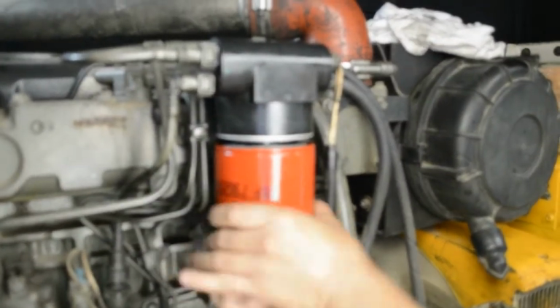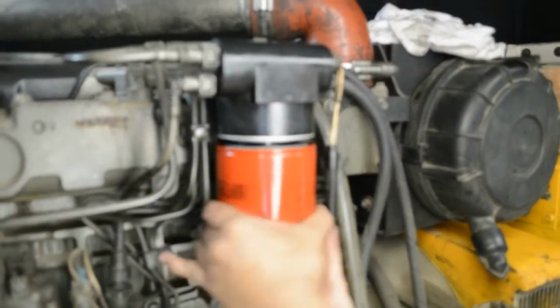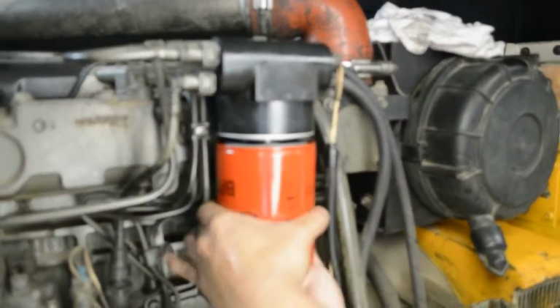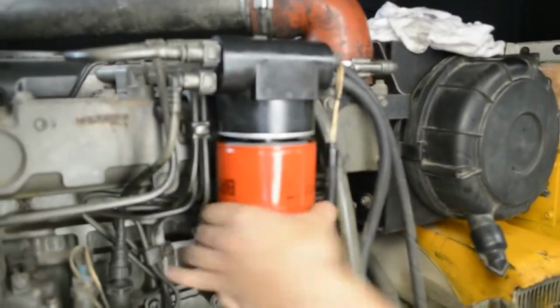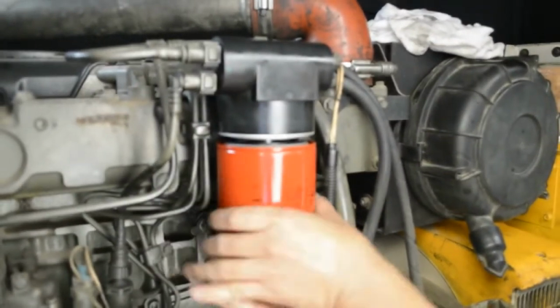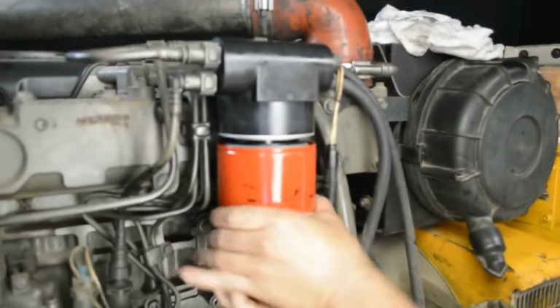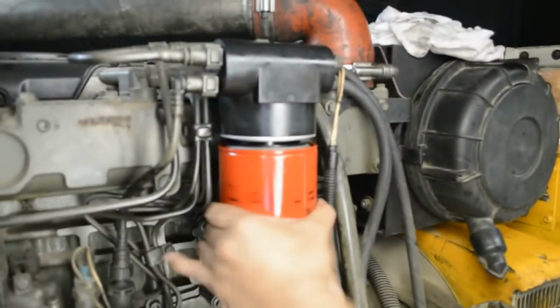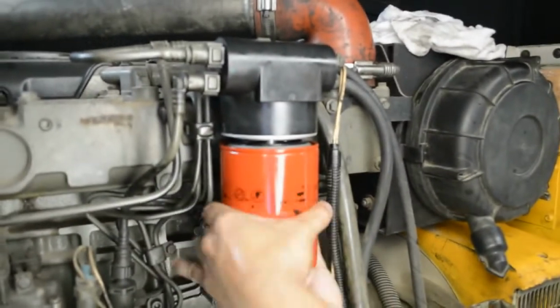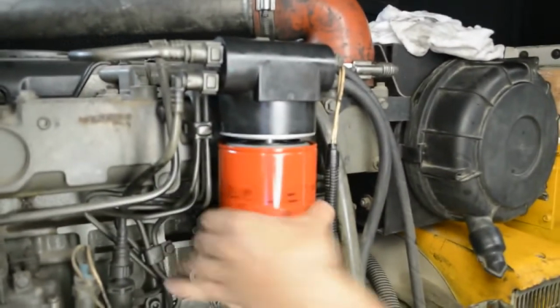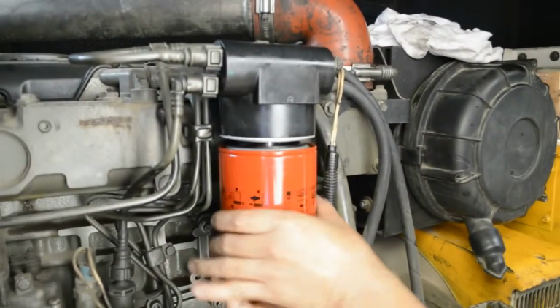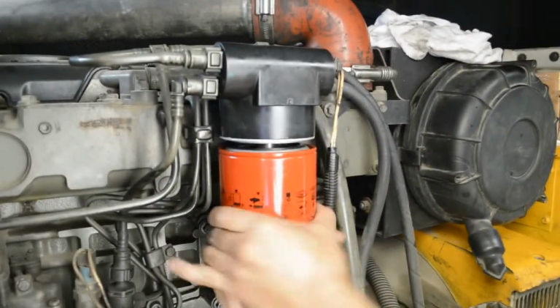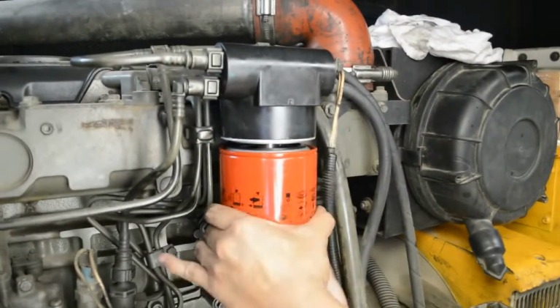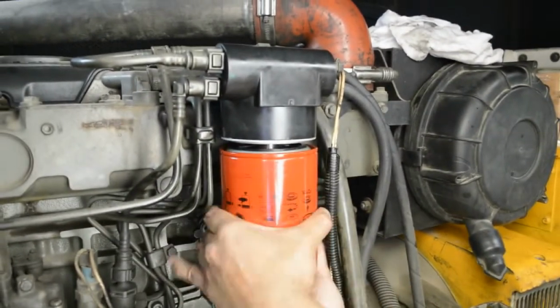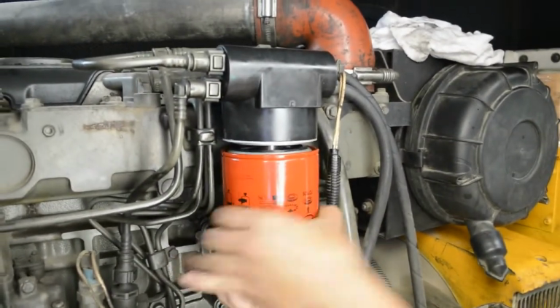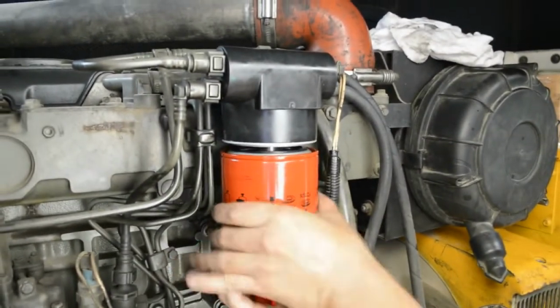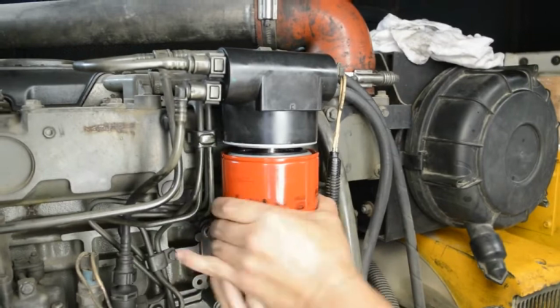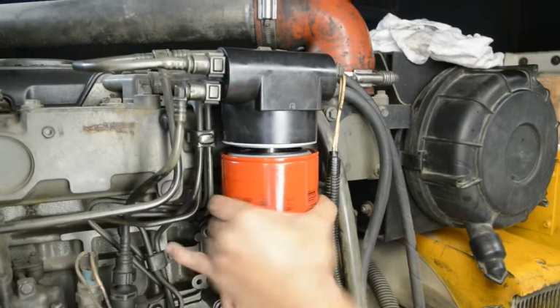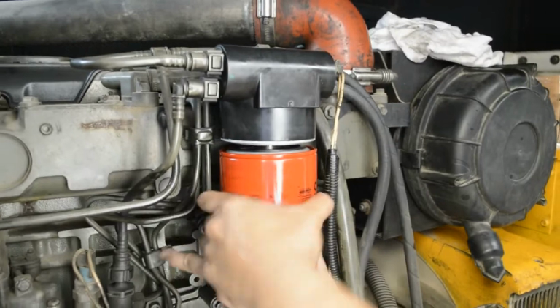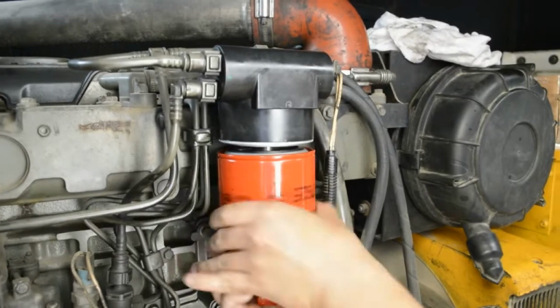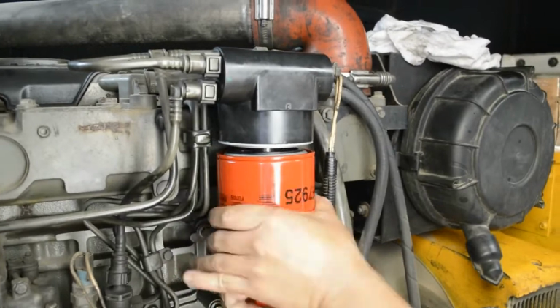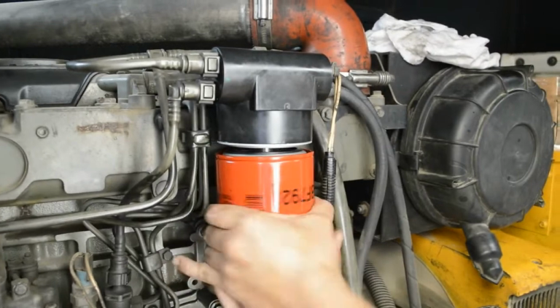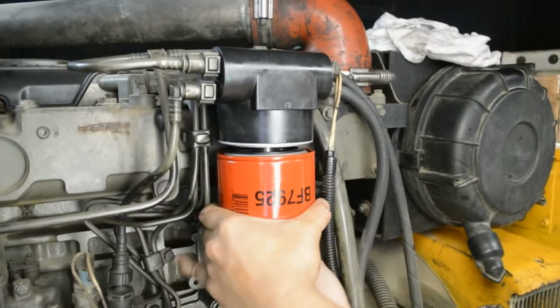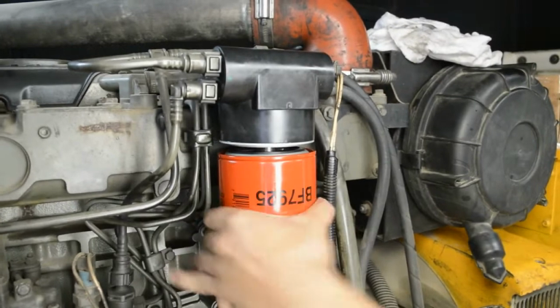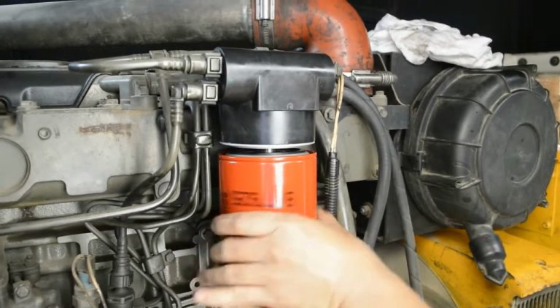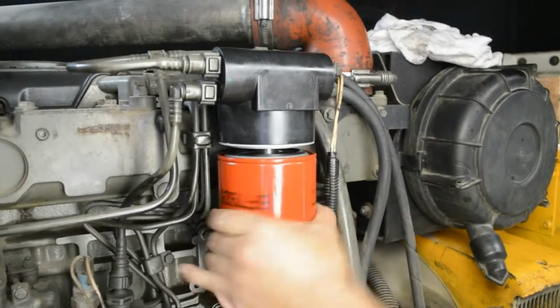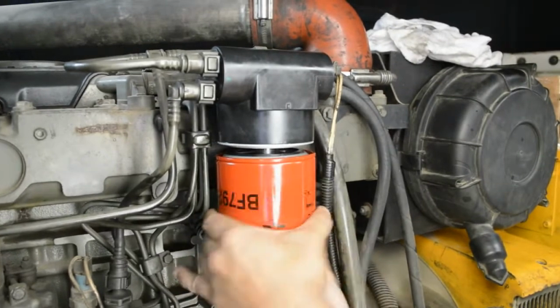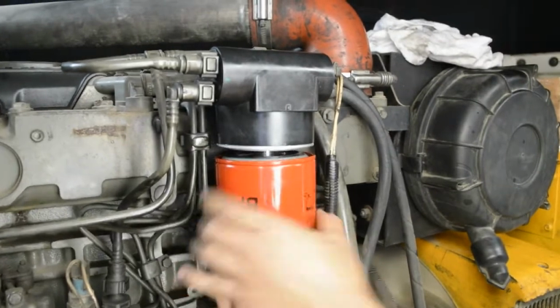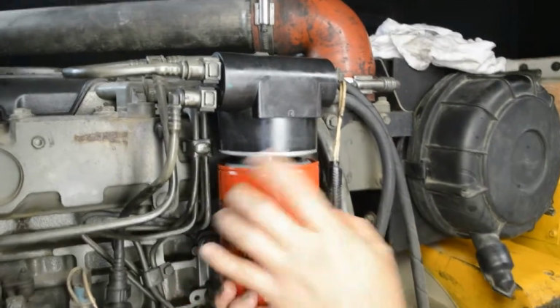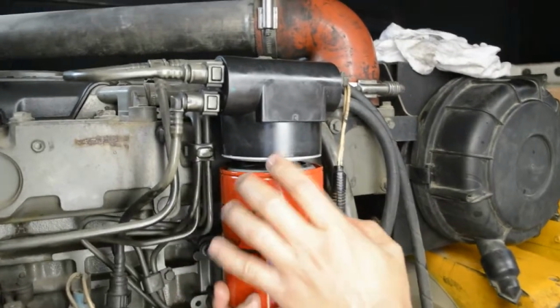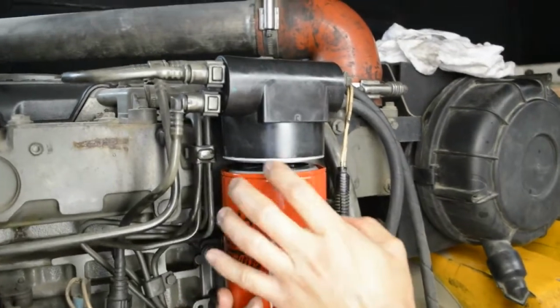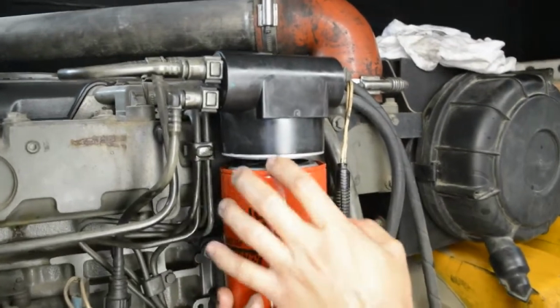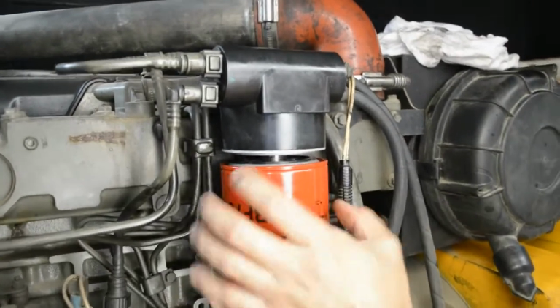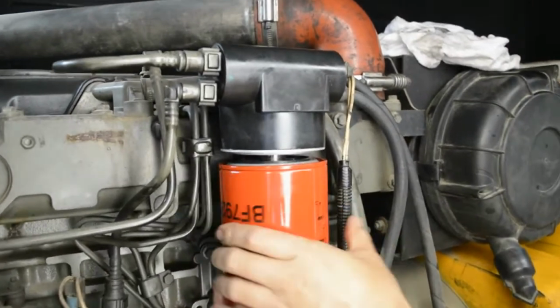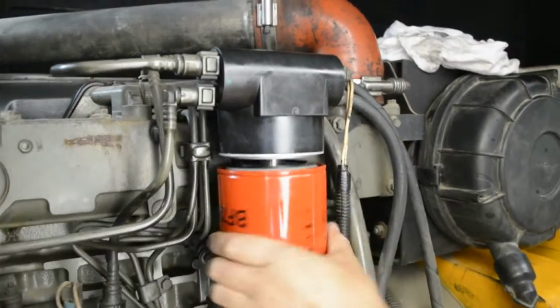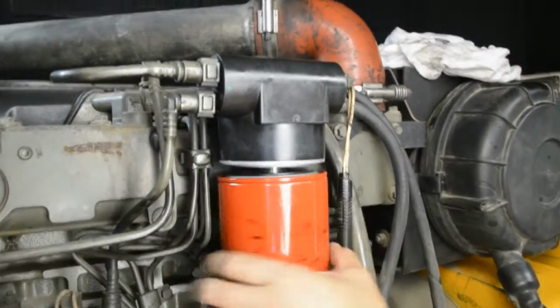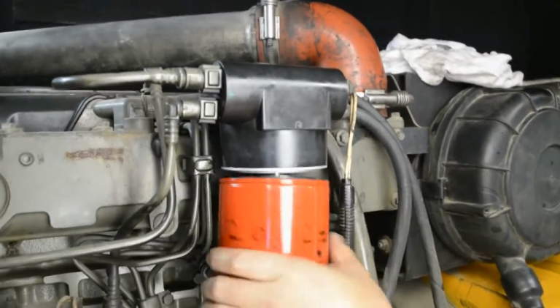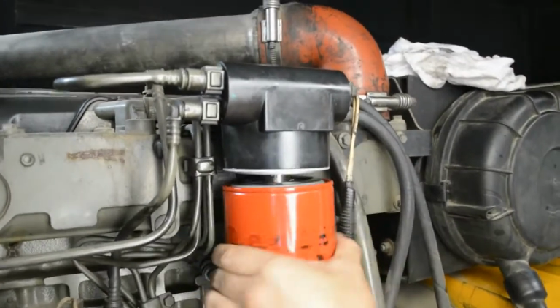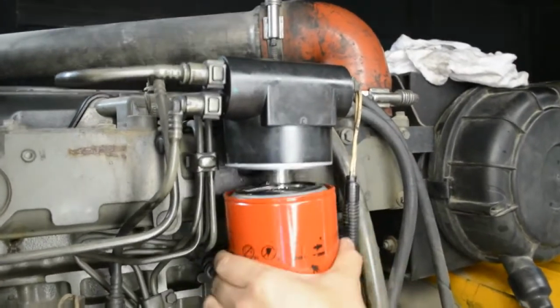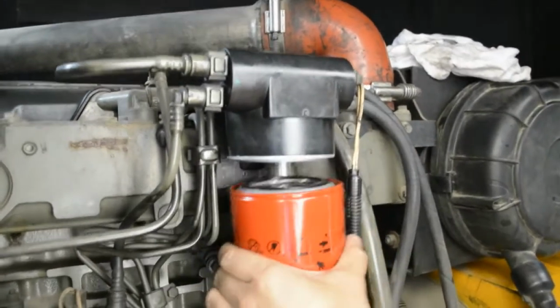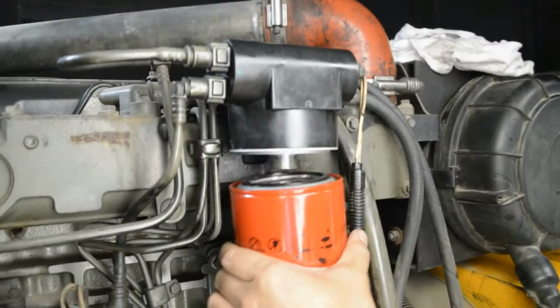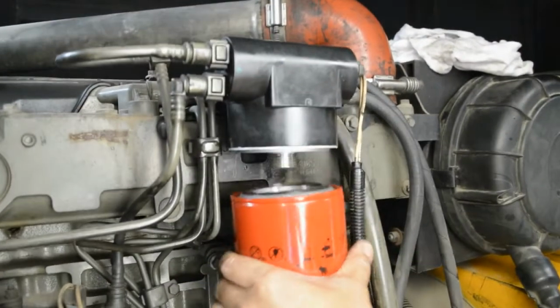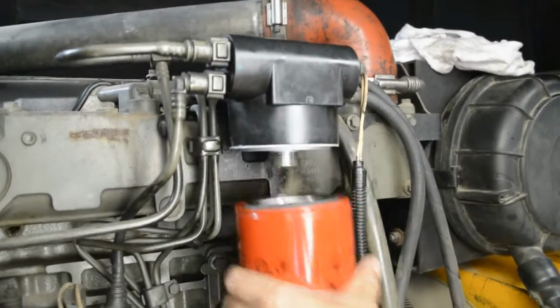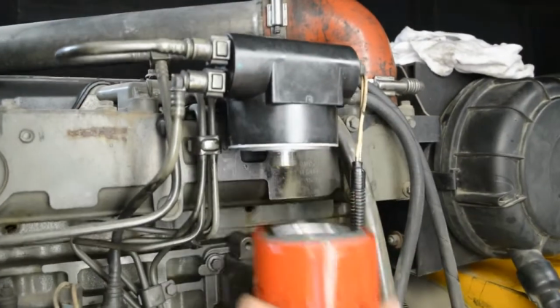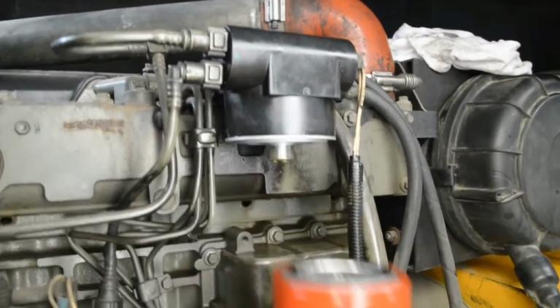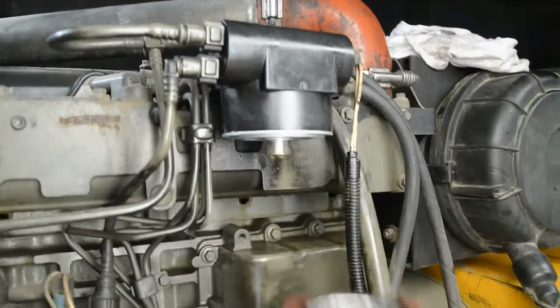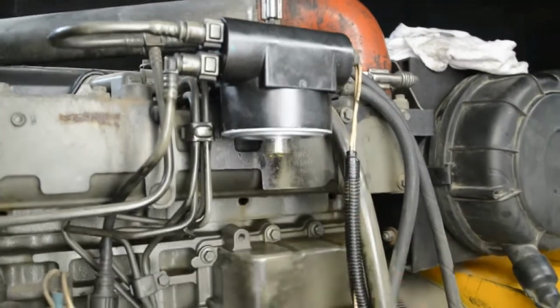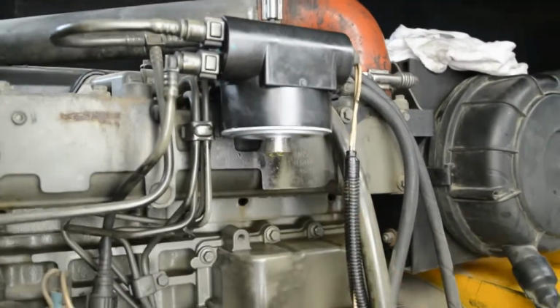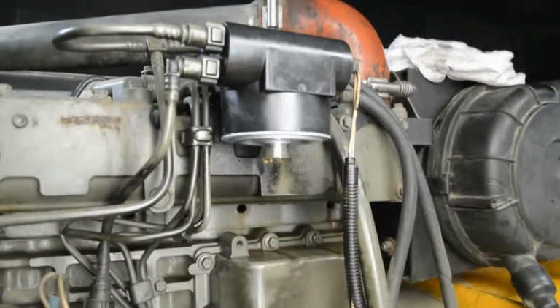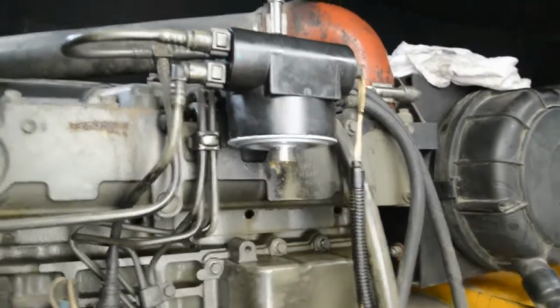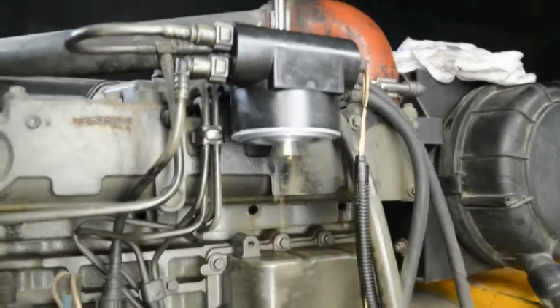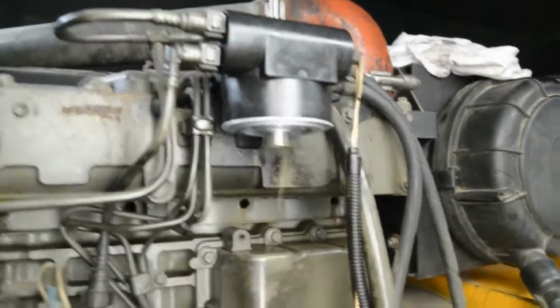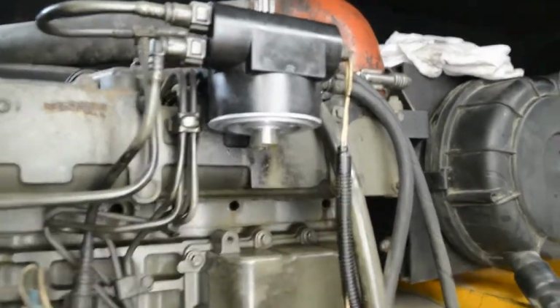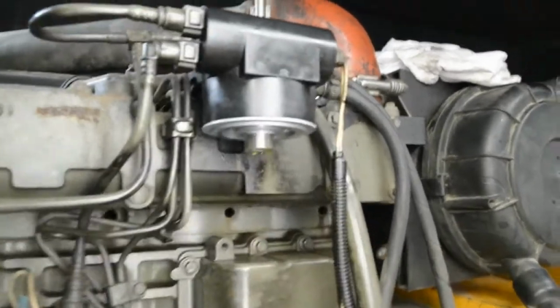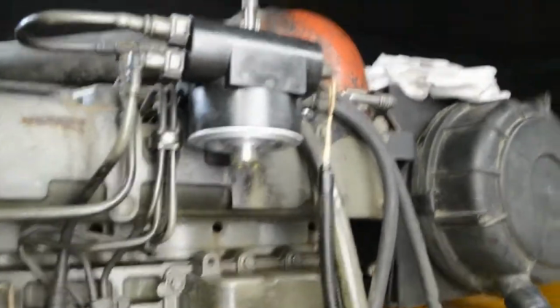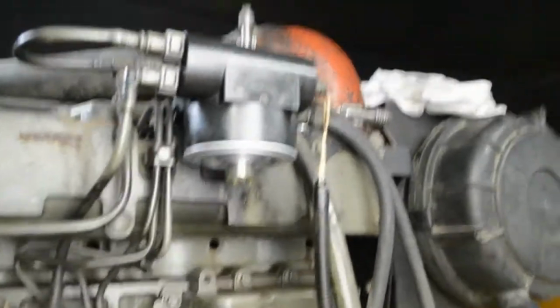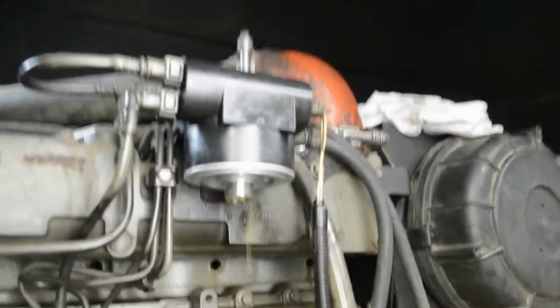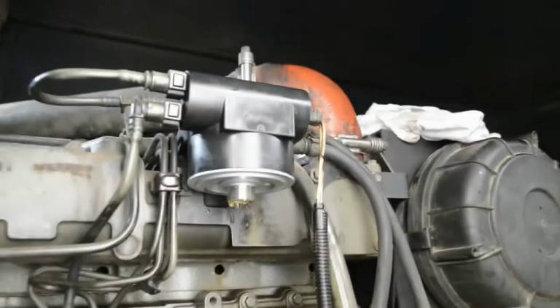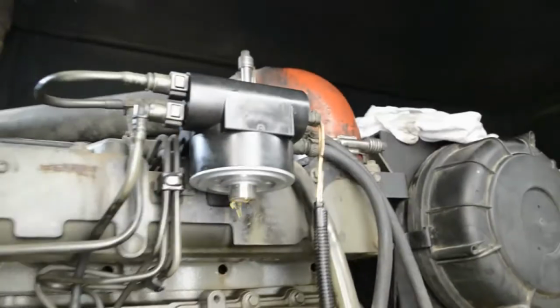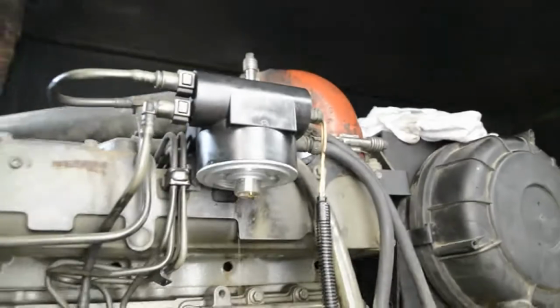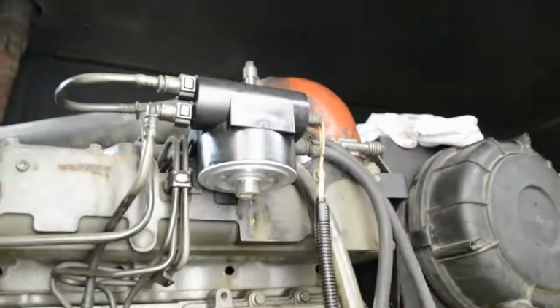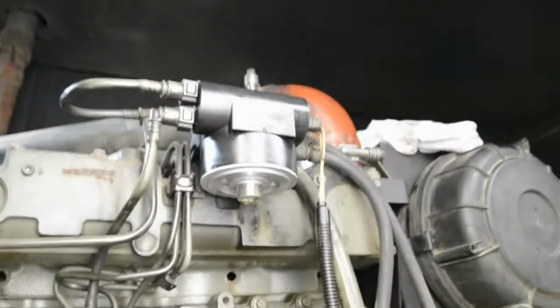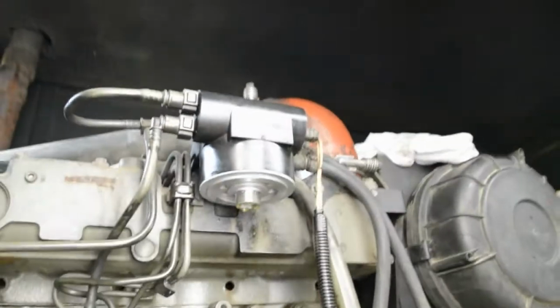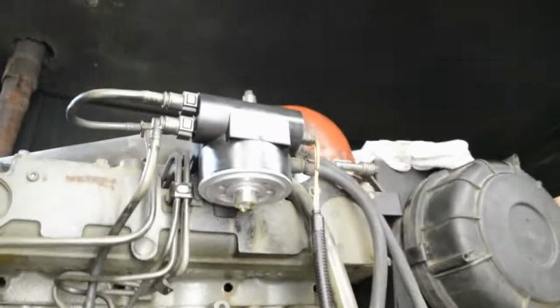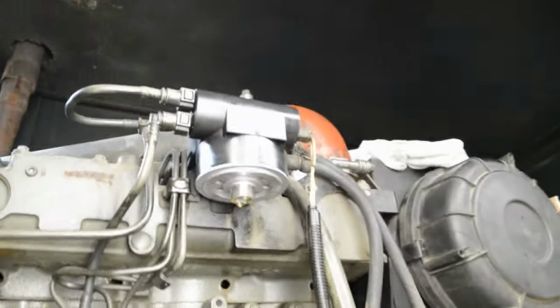In the future, when you do servicing, all you need to change is the fuel filter.